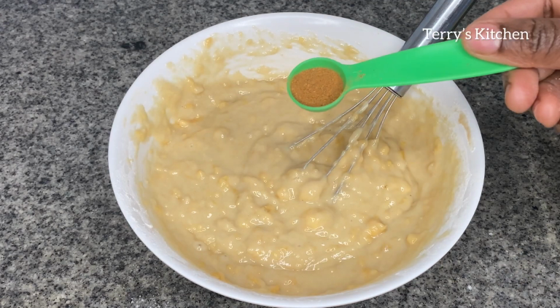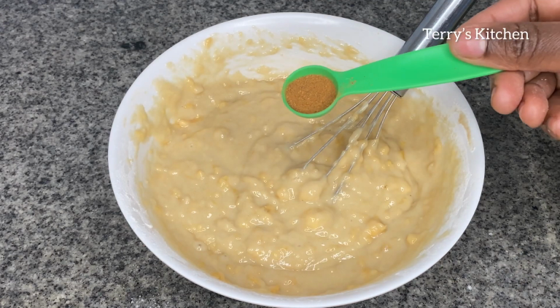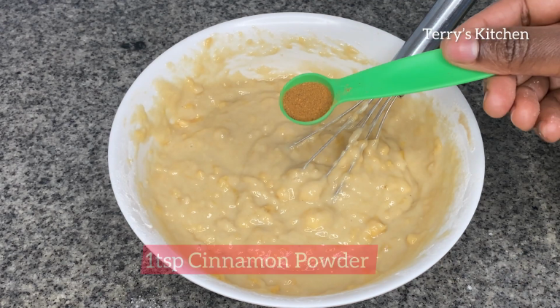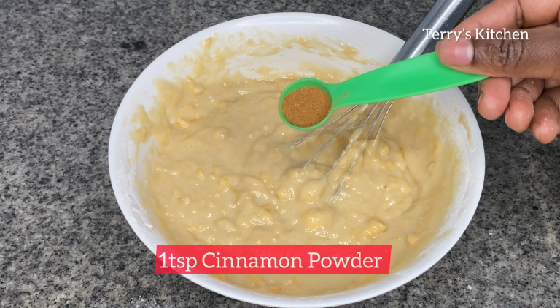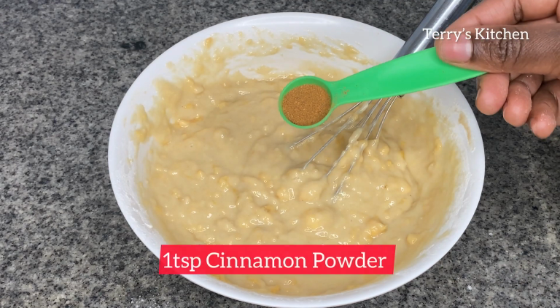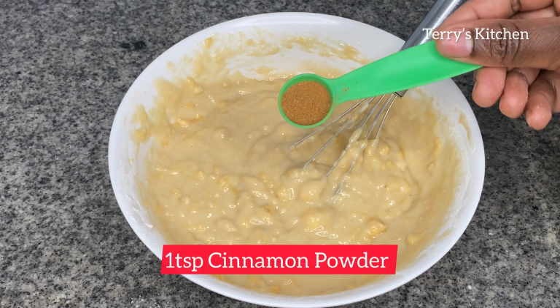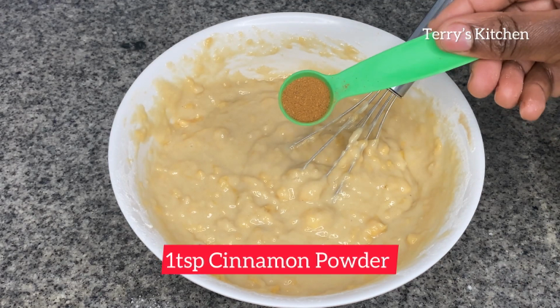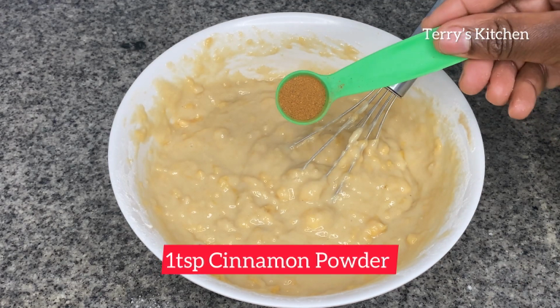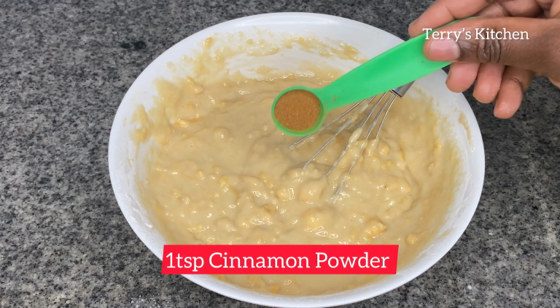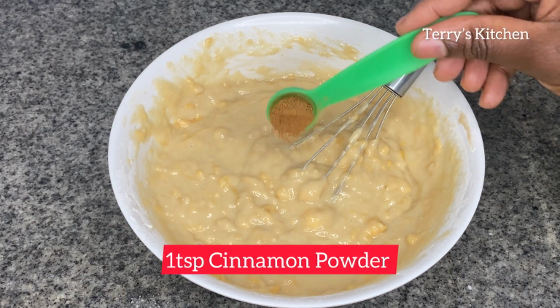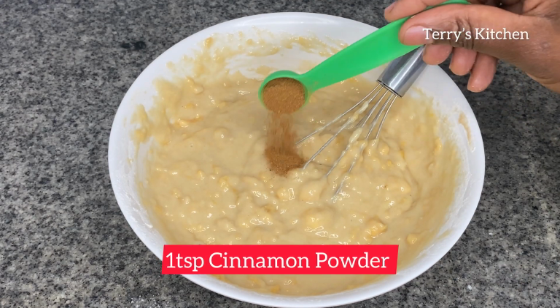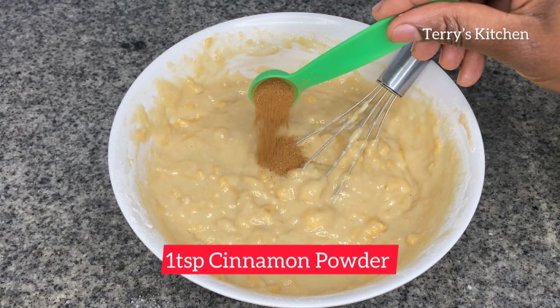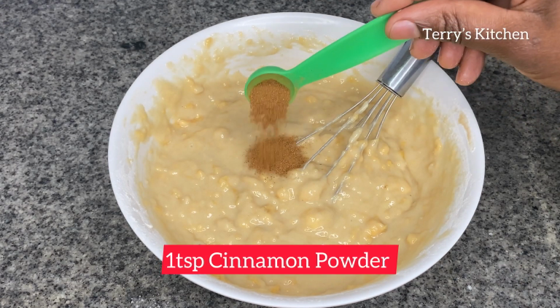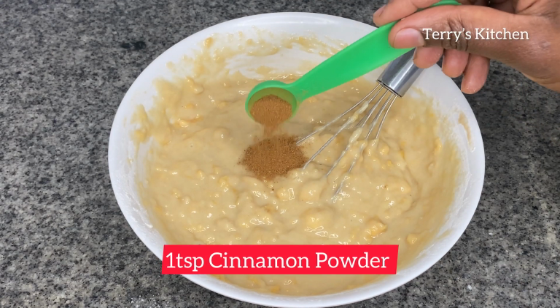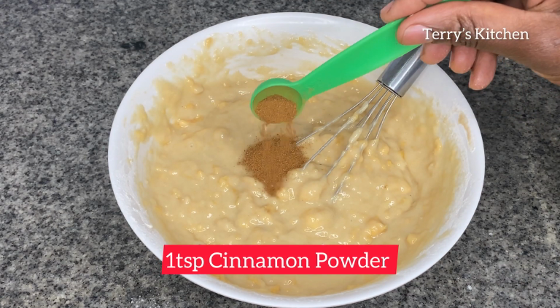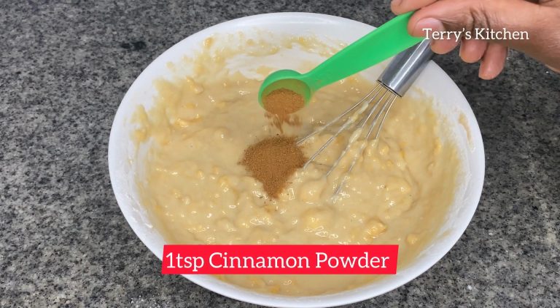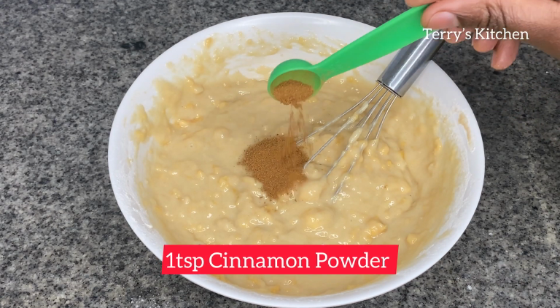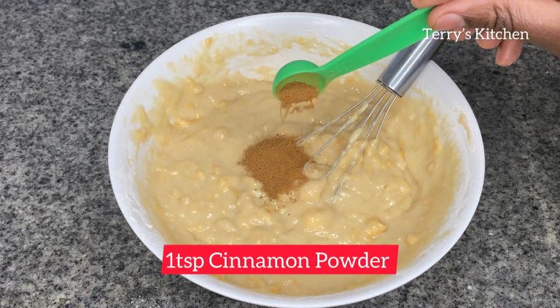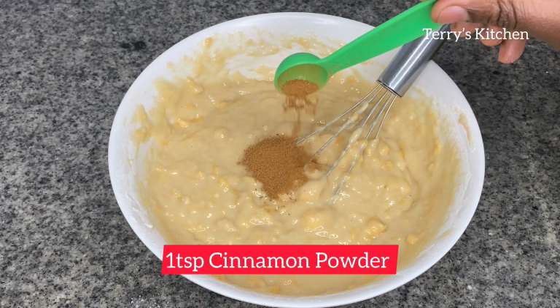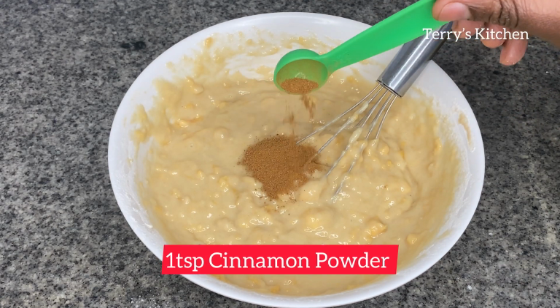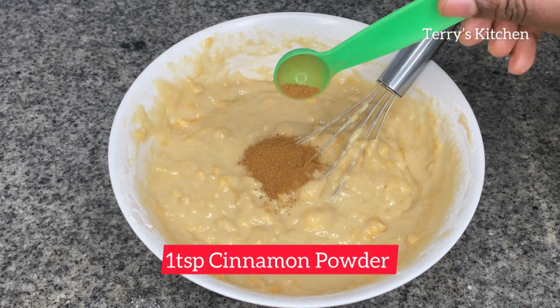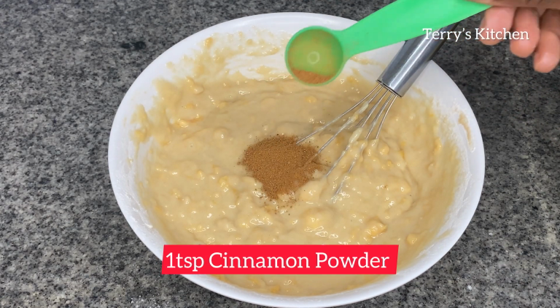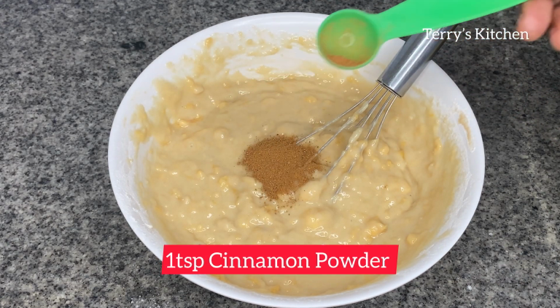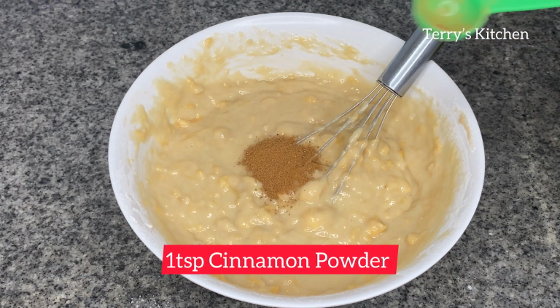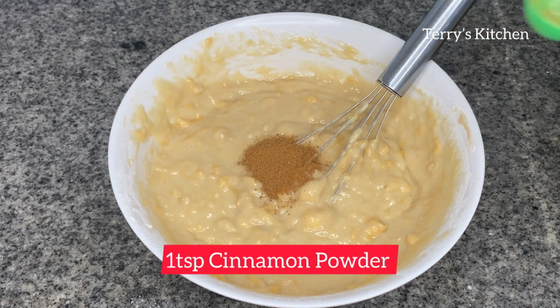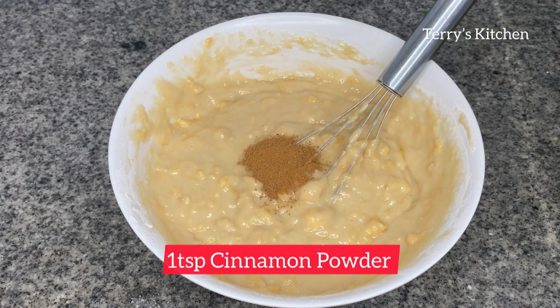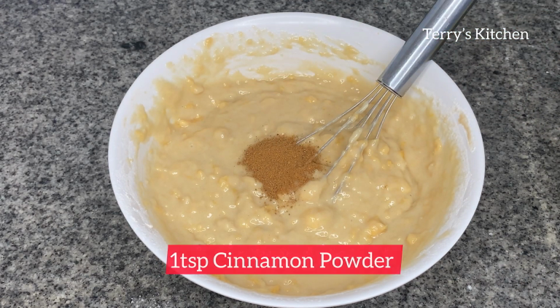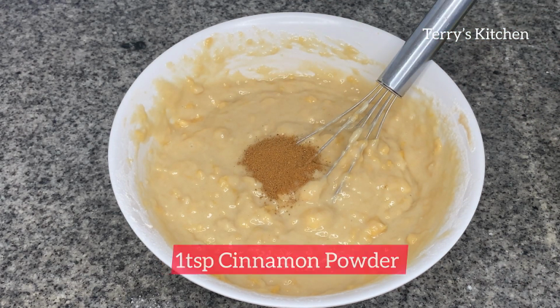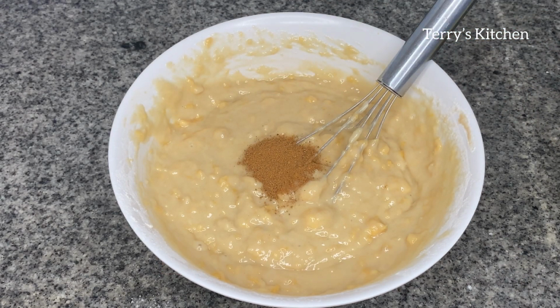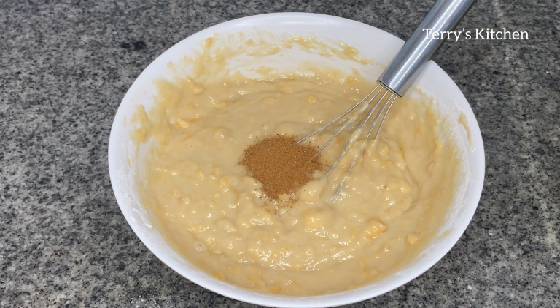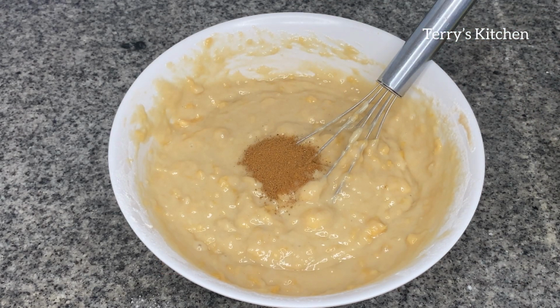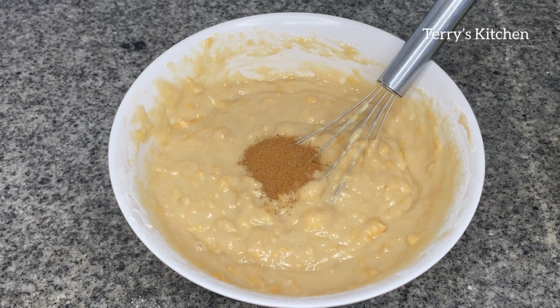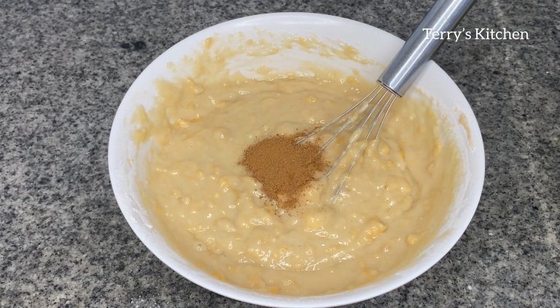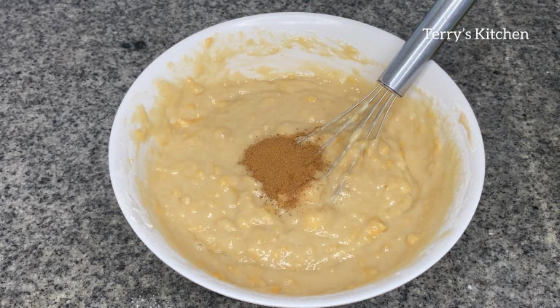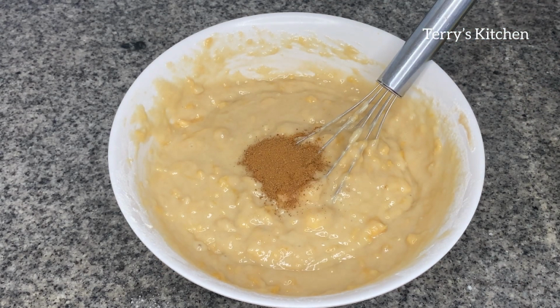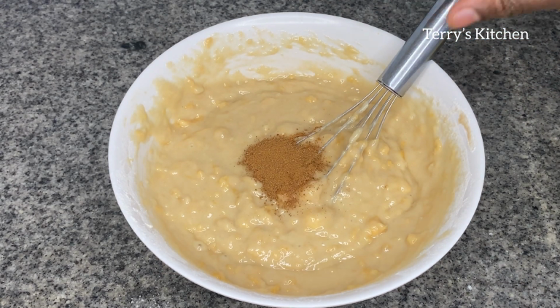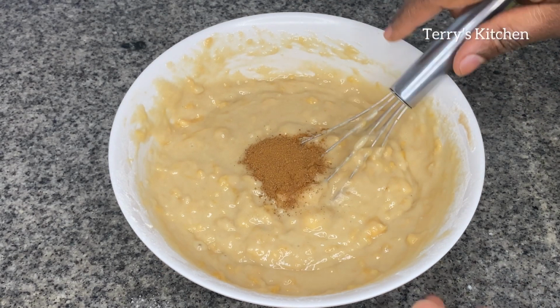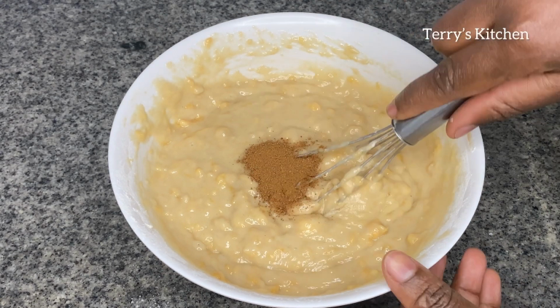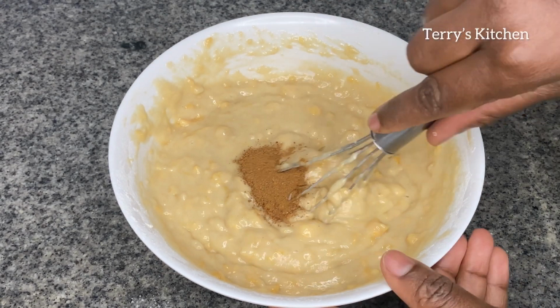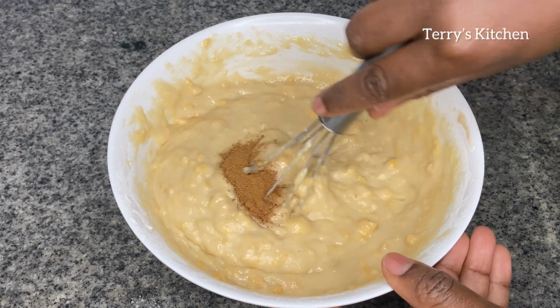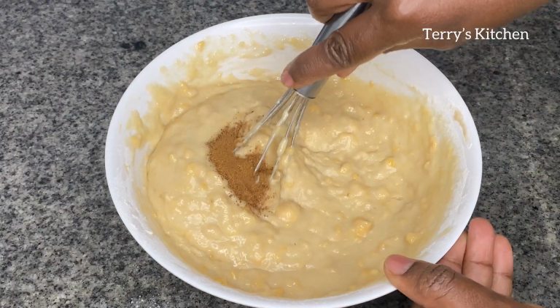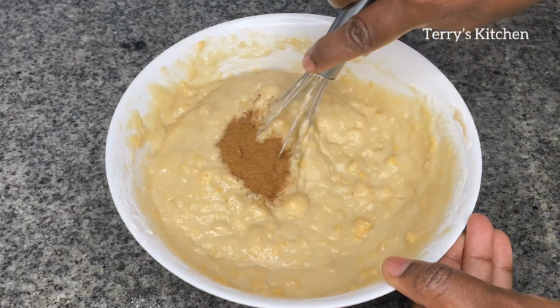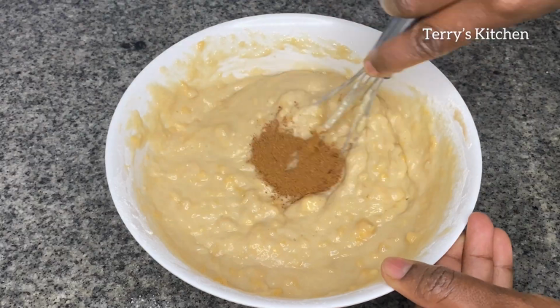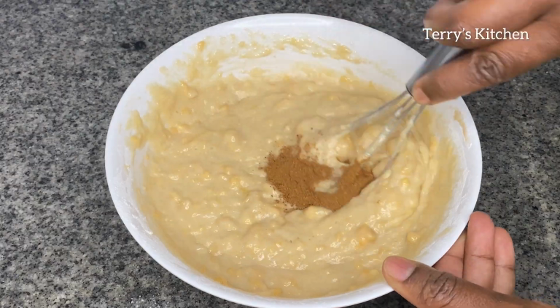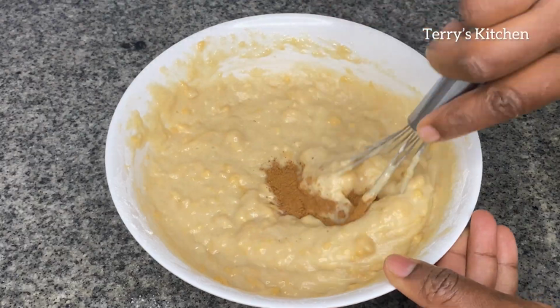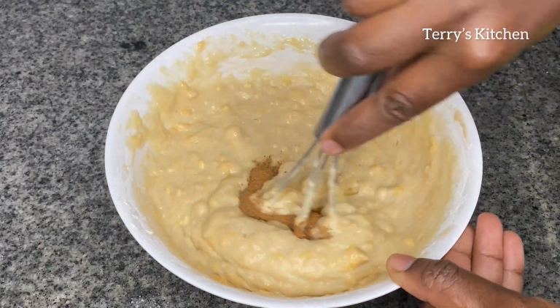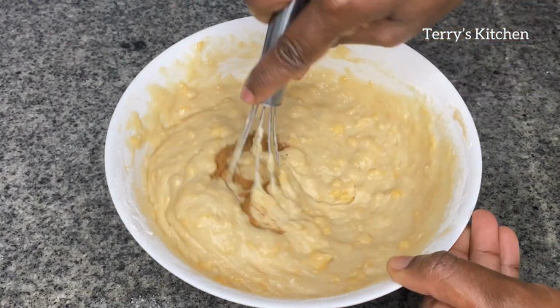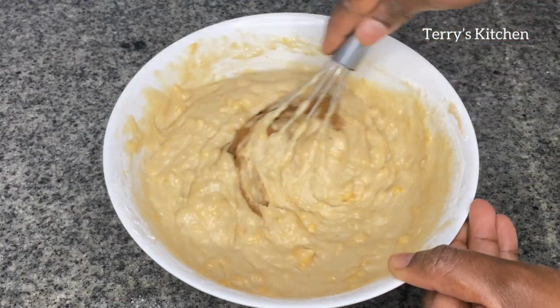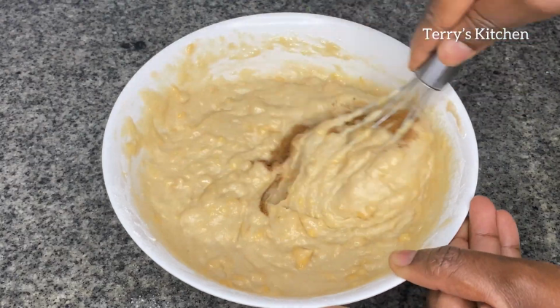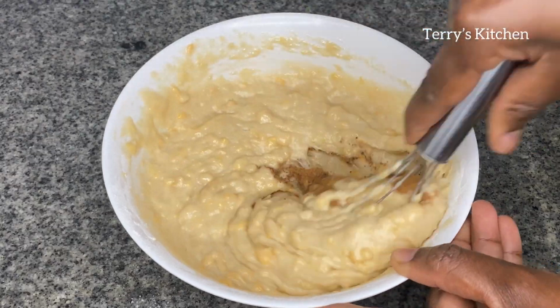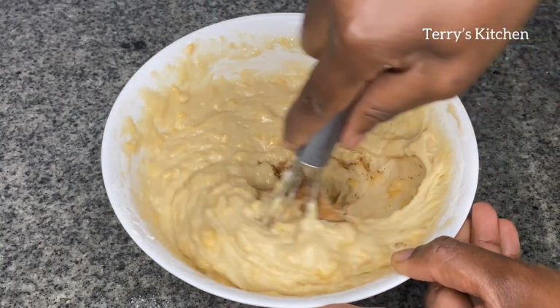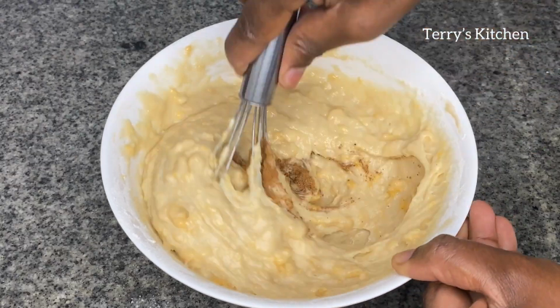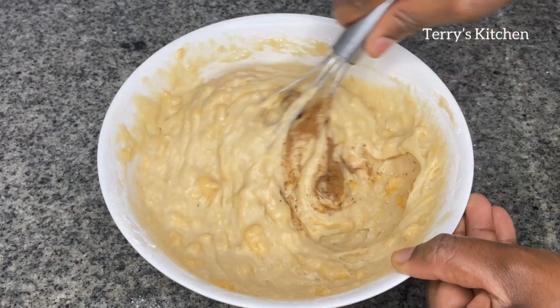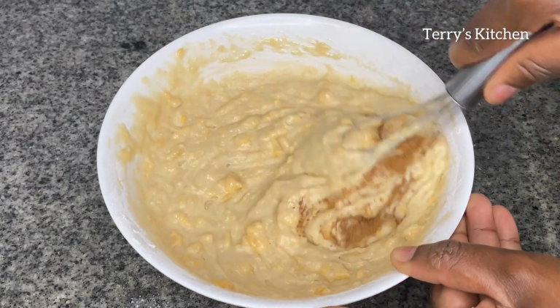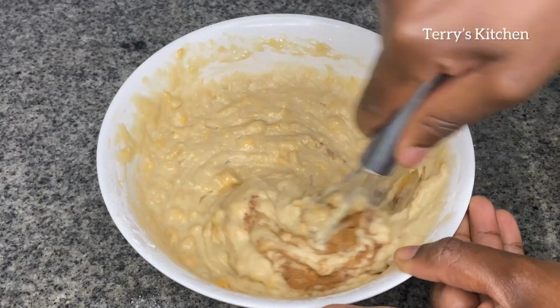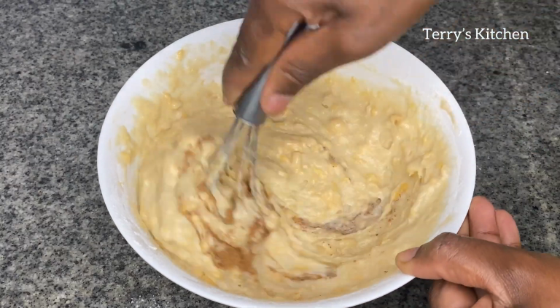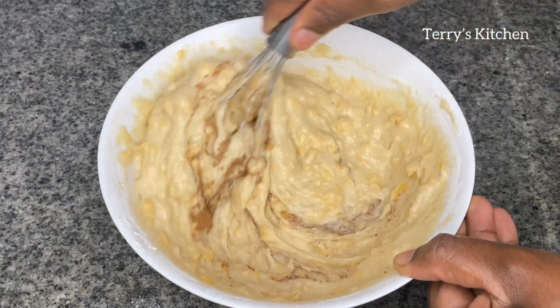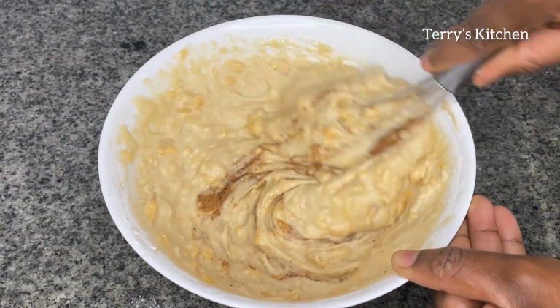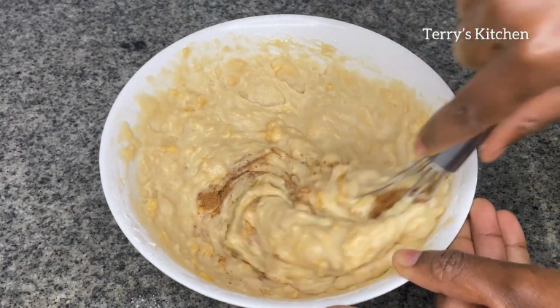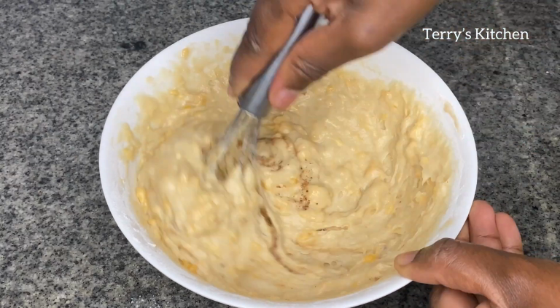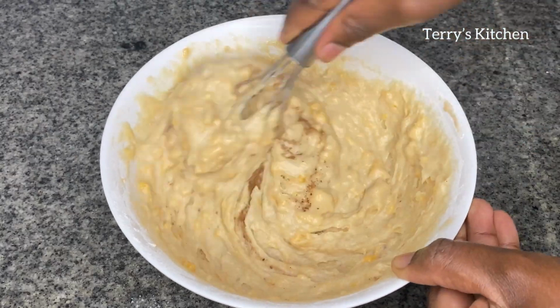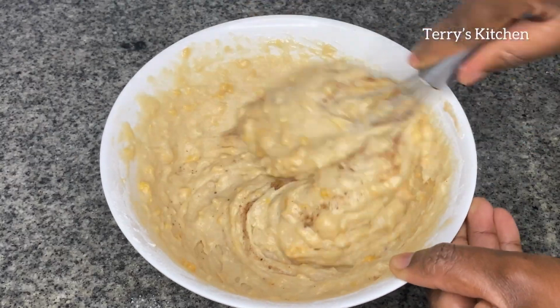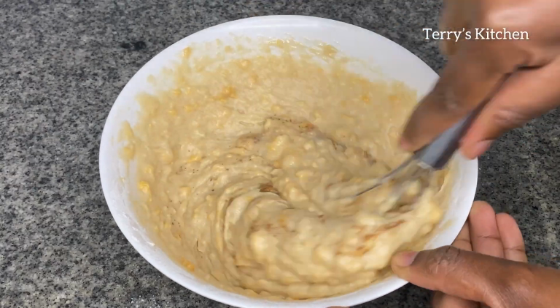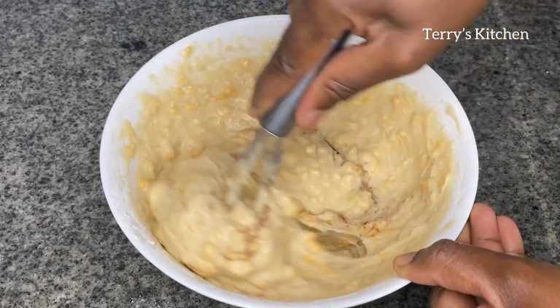Lastly, we're going to add one teaspoon of cinnamon powder, then give it a mix so that the cinnamon is well combined.